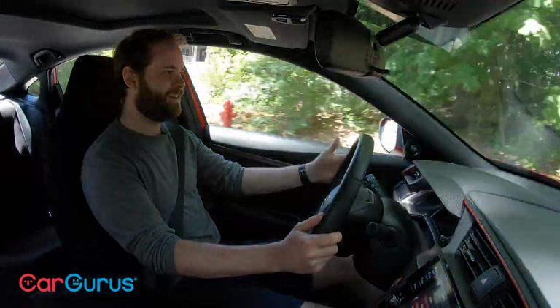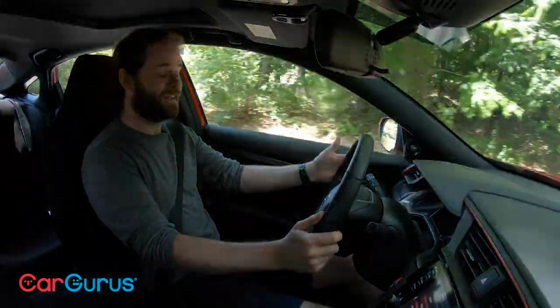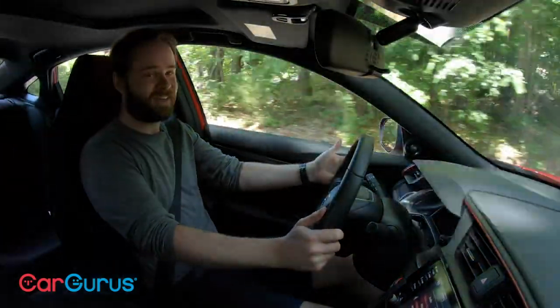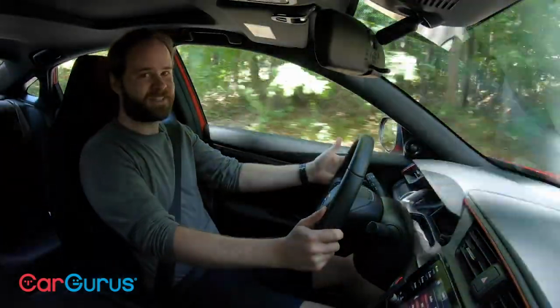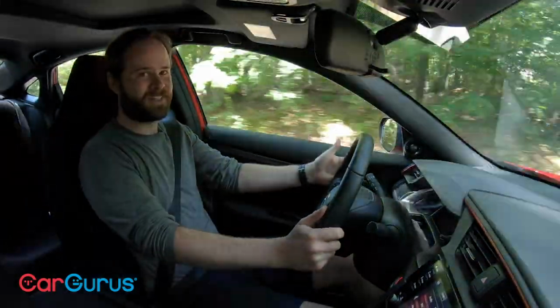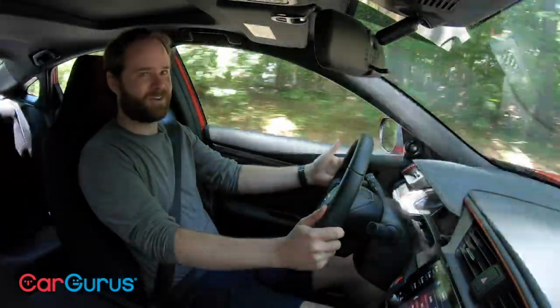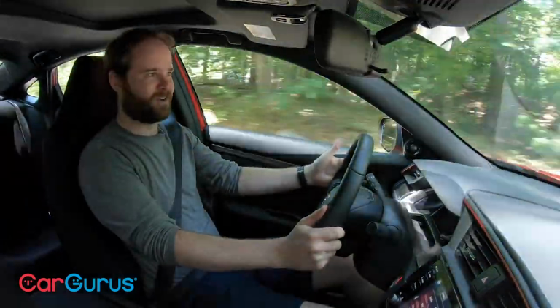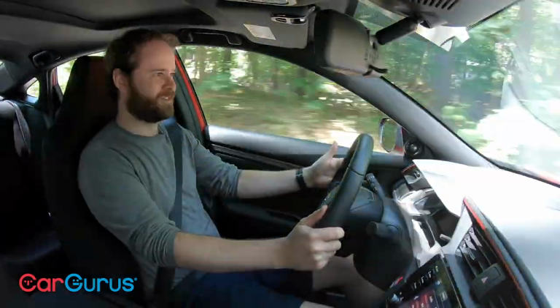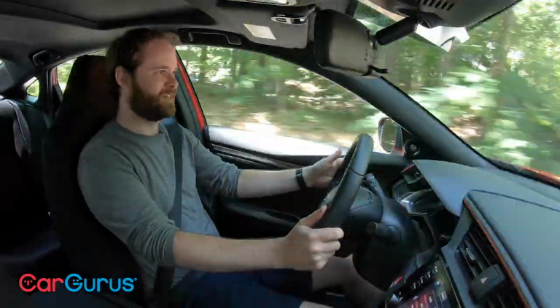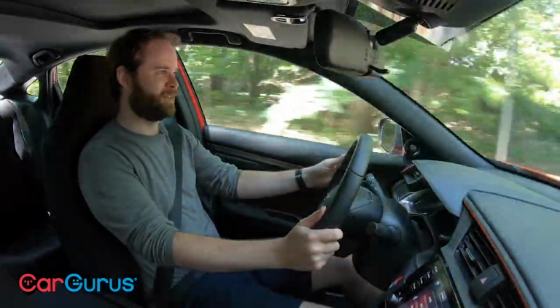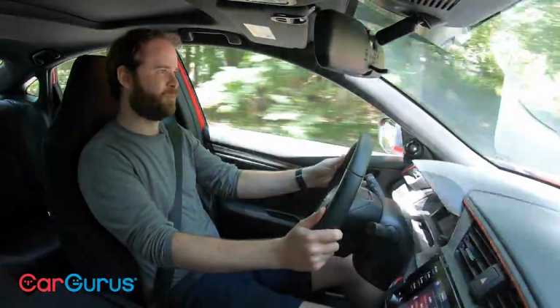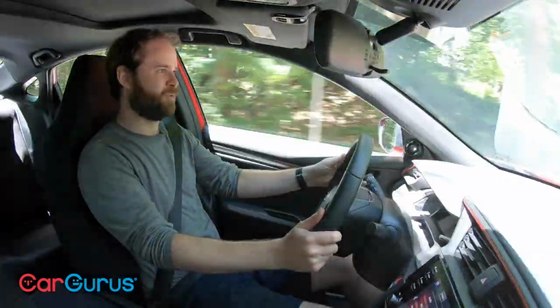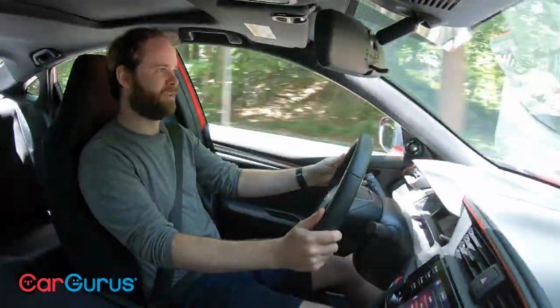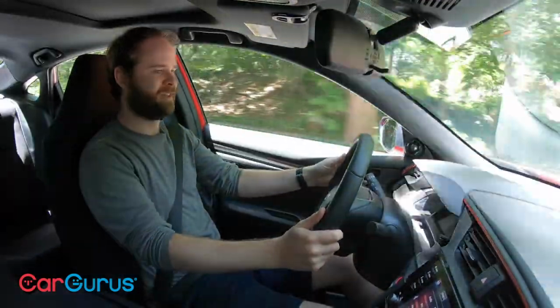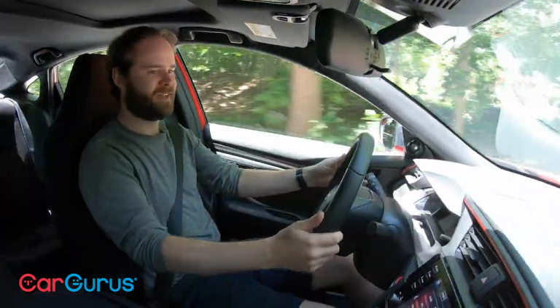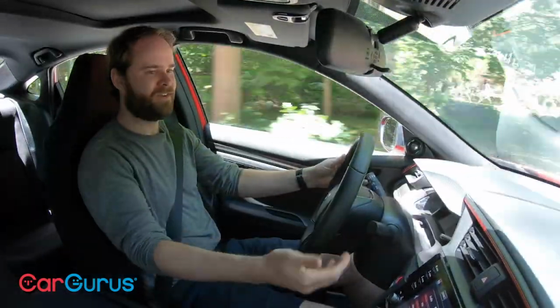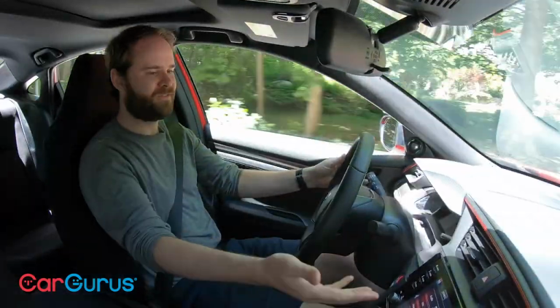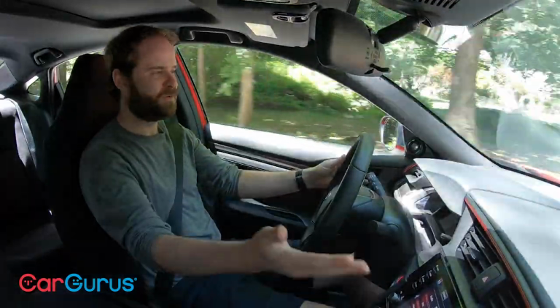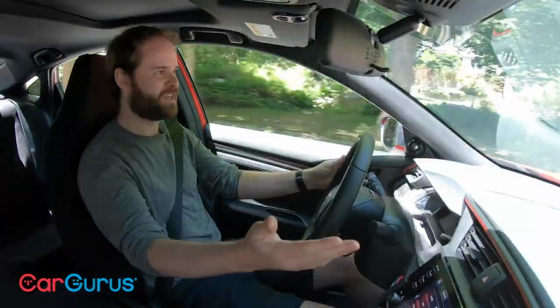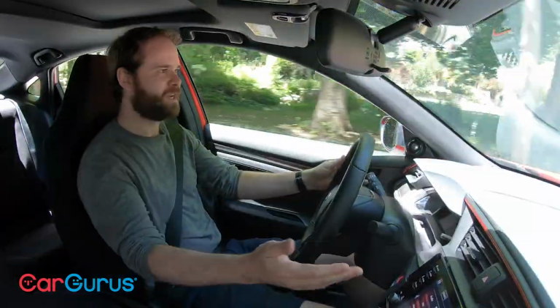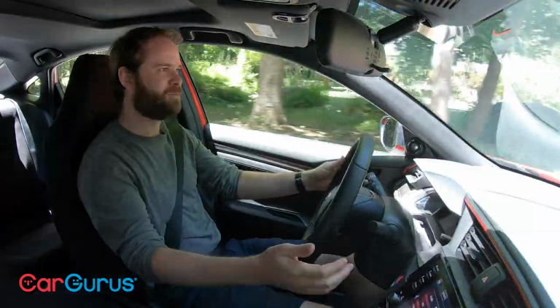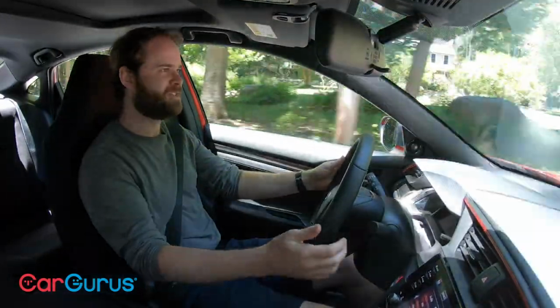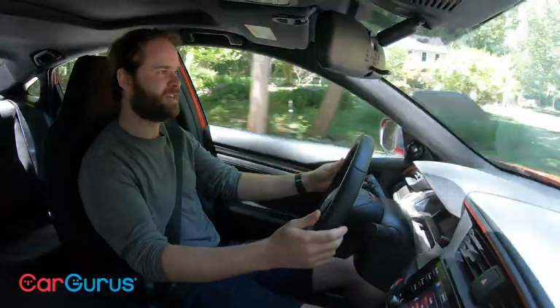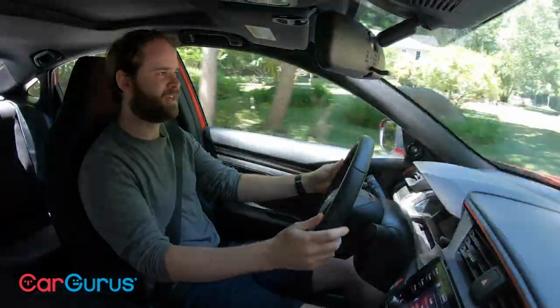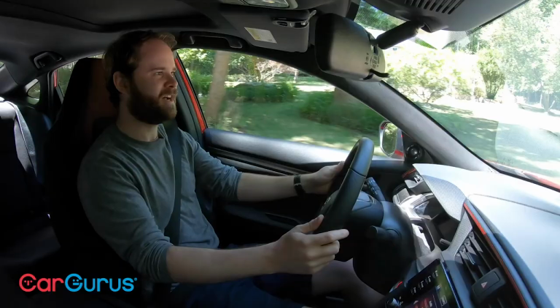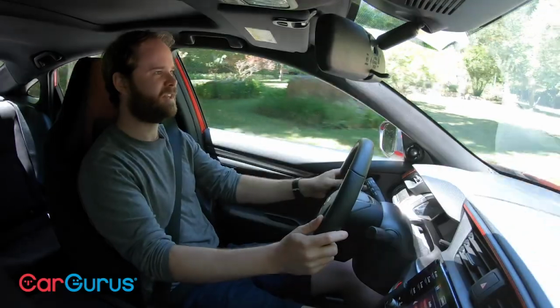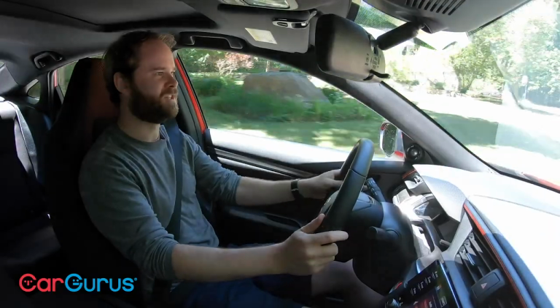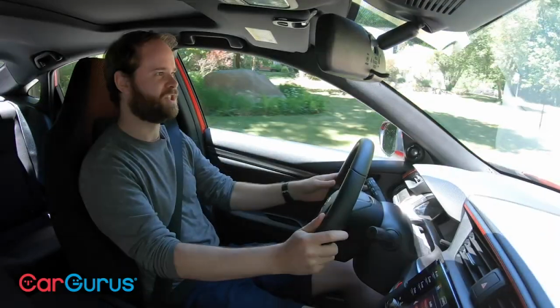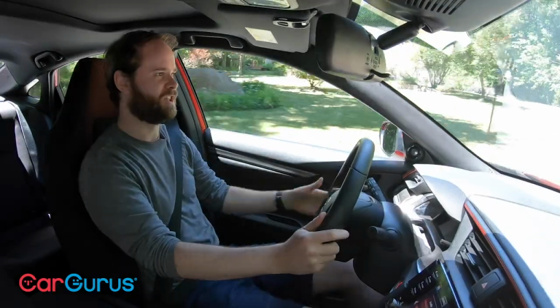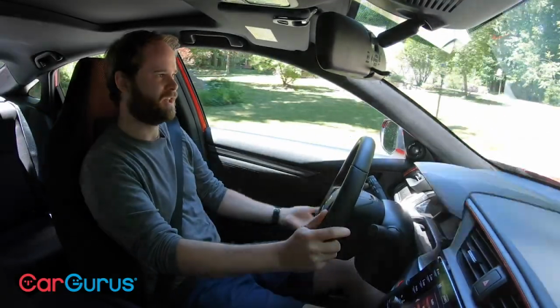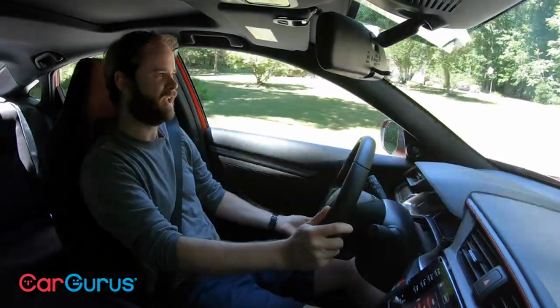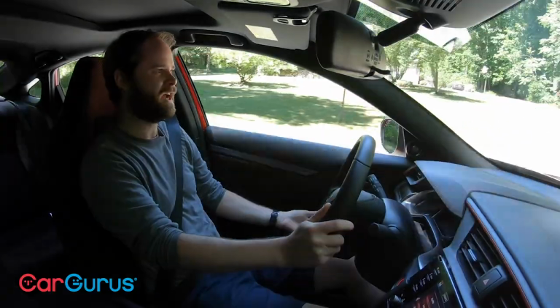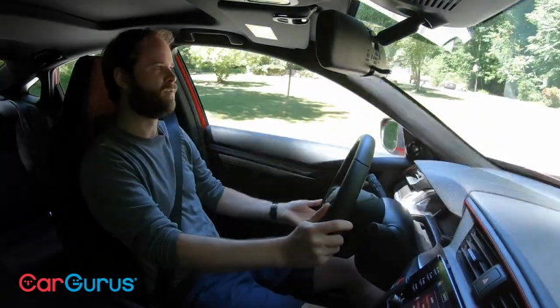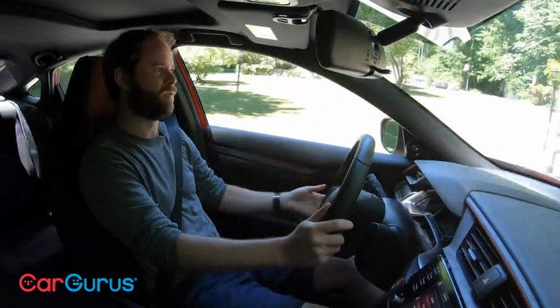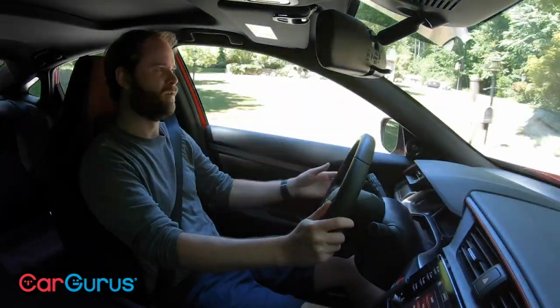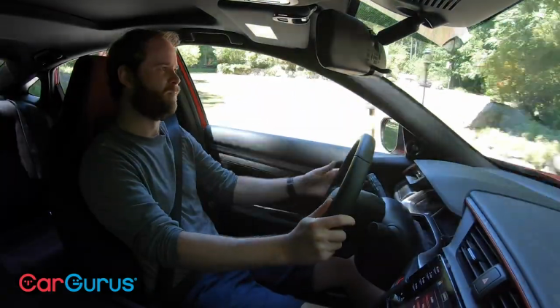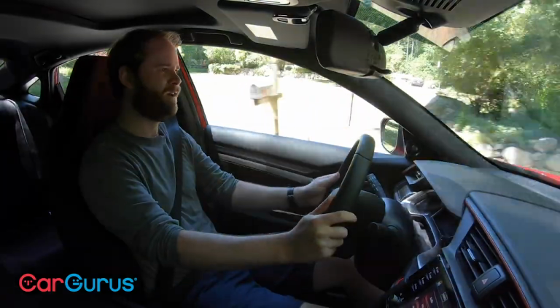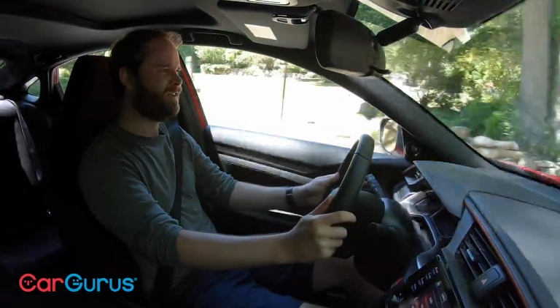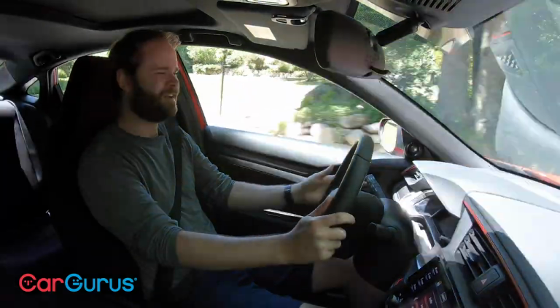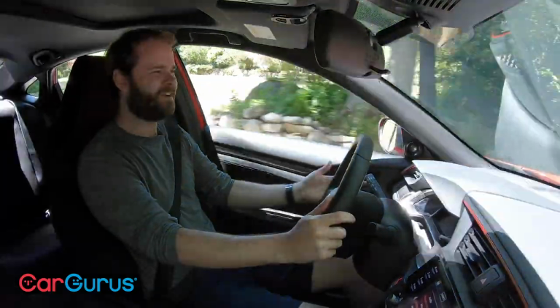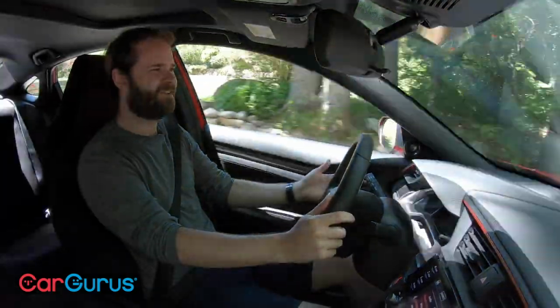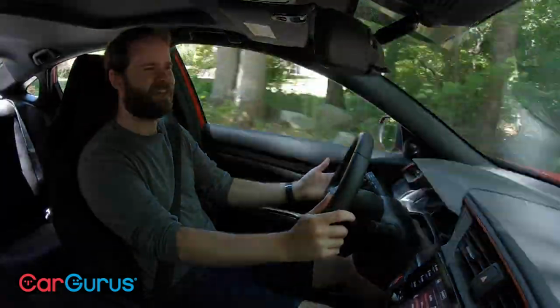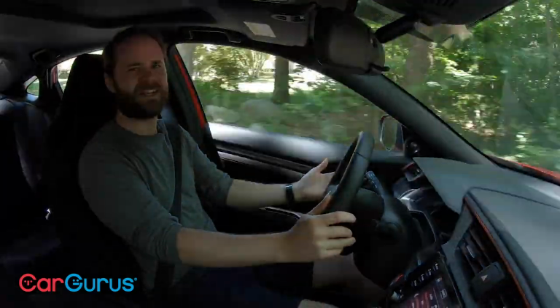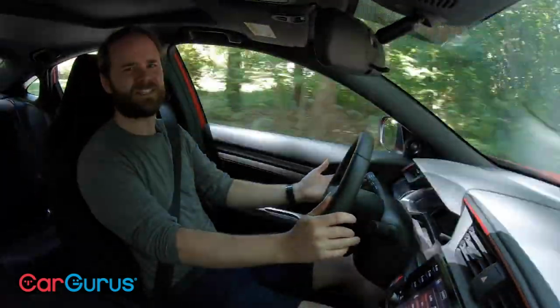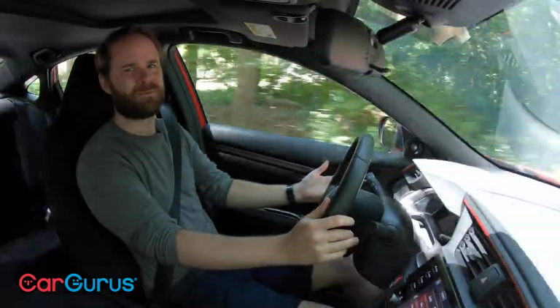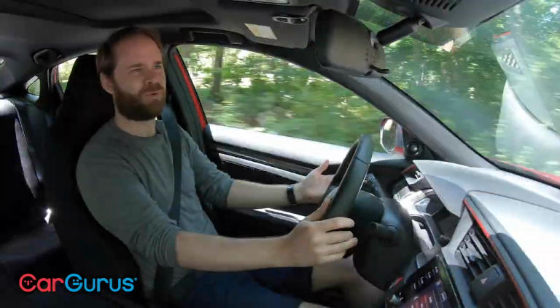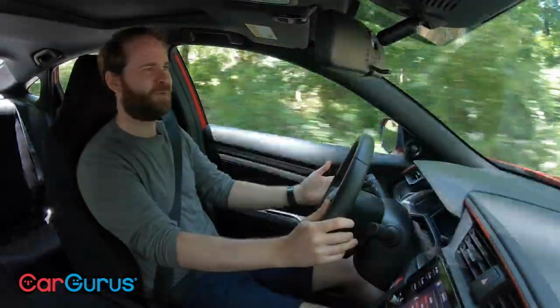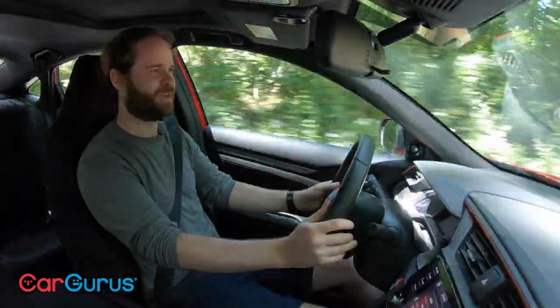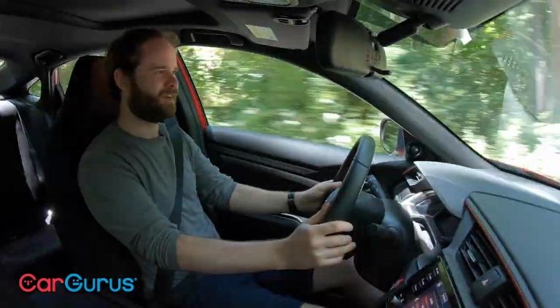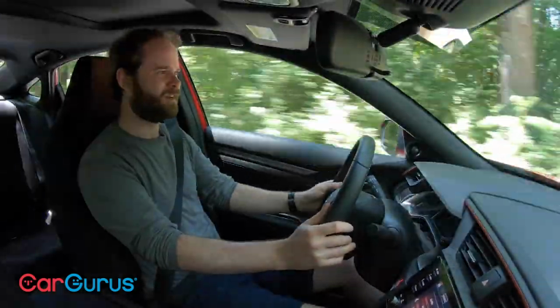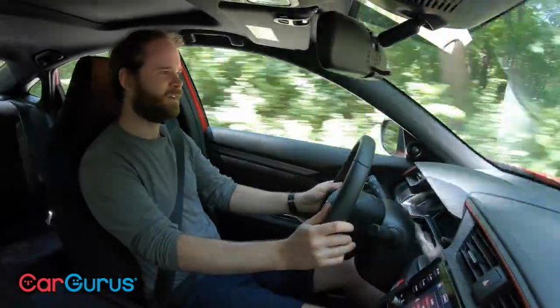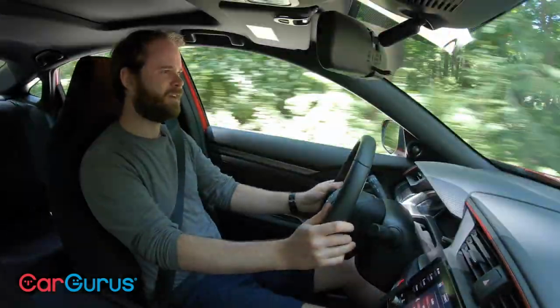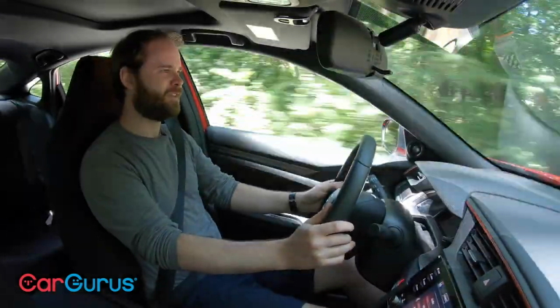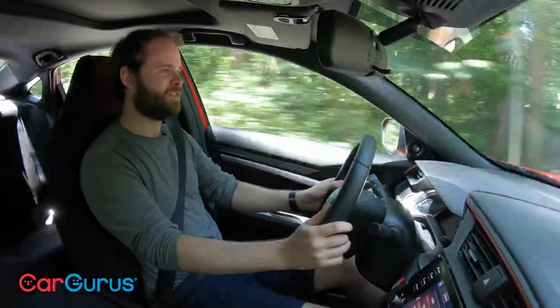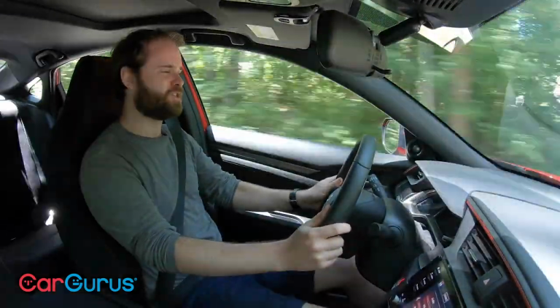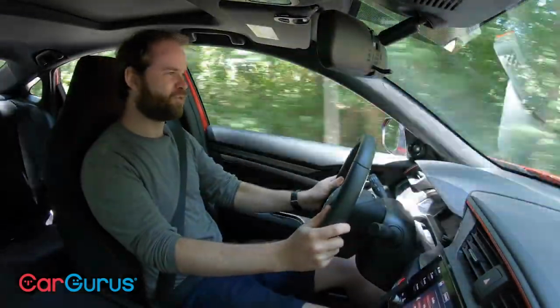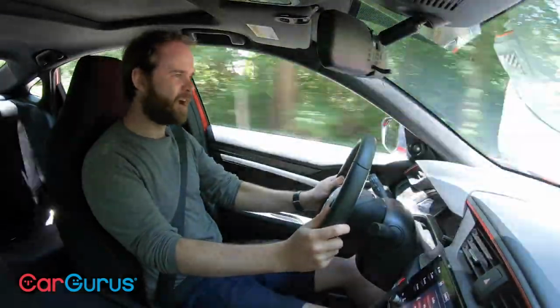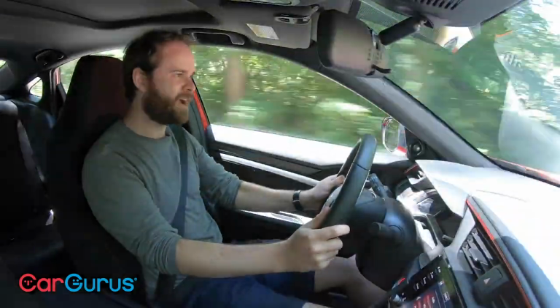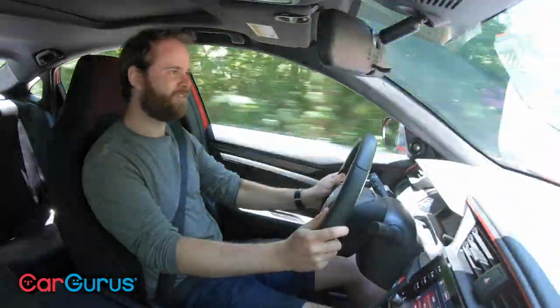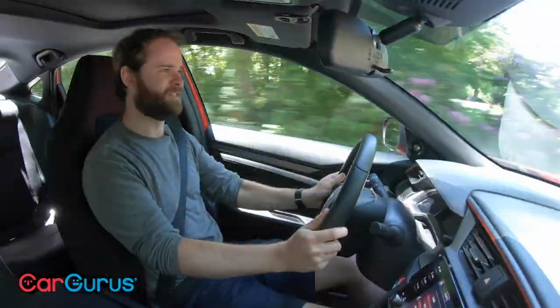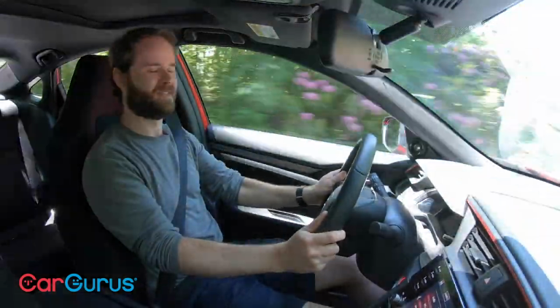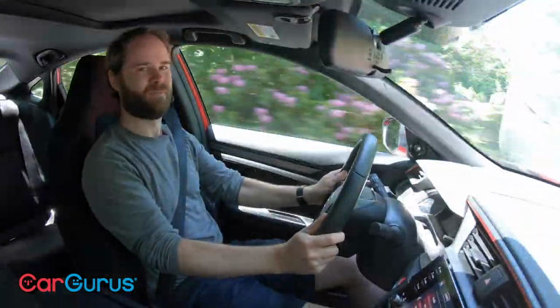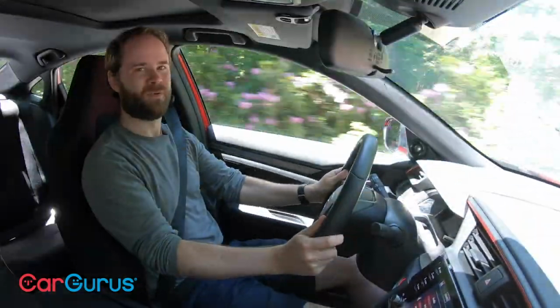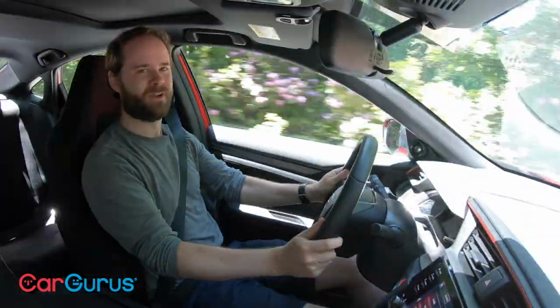The exterior is not the point. The infotainment technology, the legroom — none of that is the point. The drive is the point.